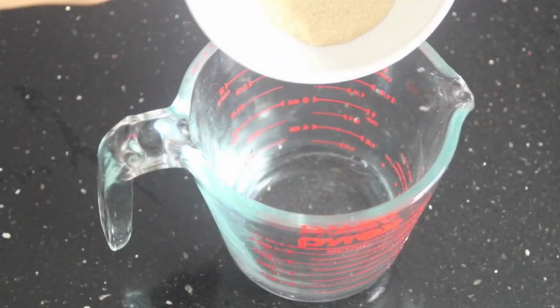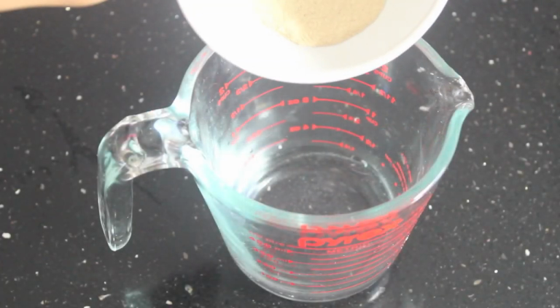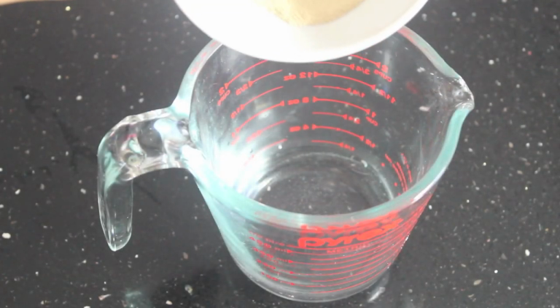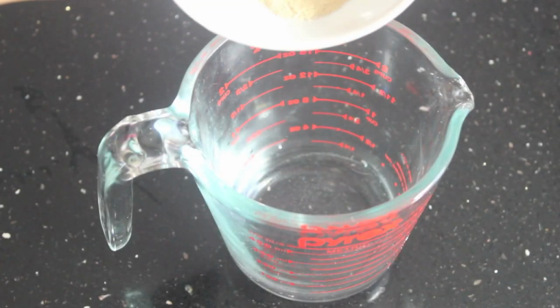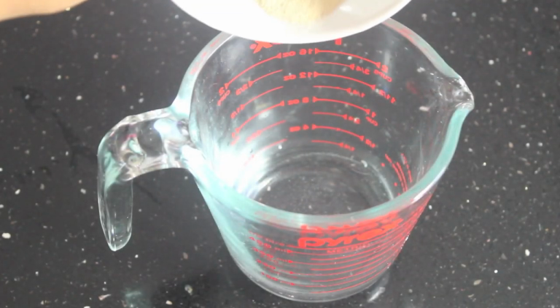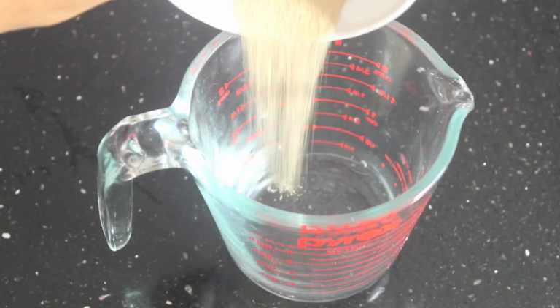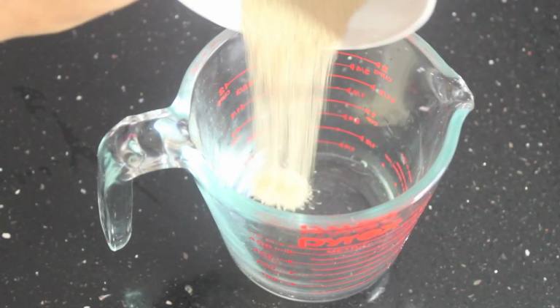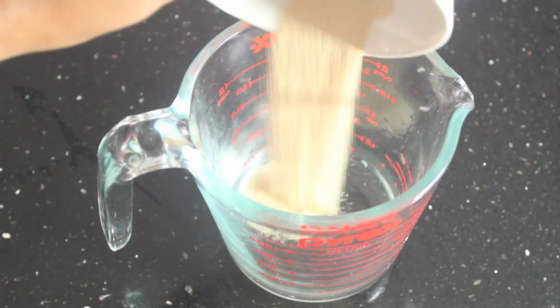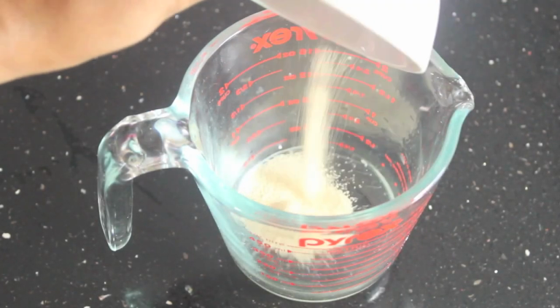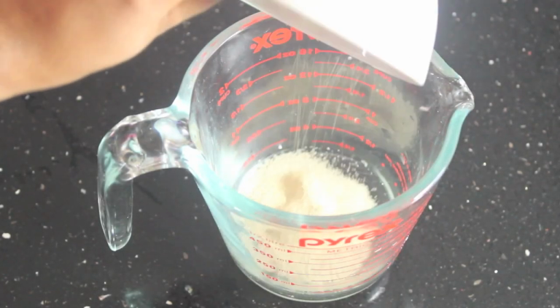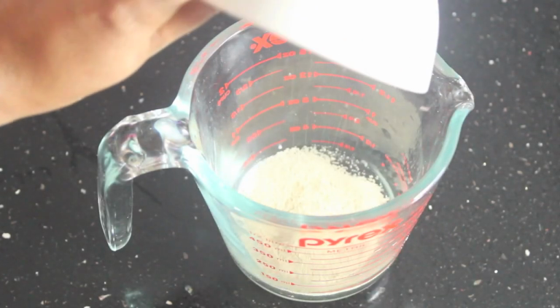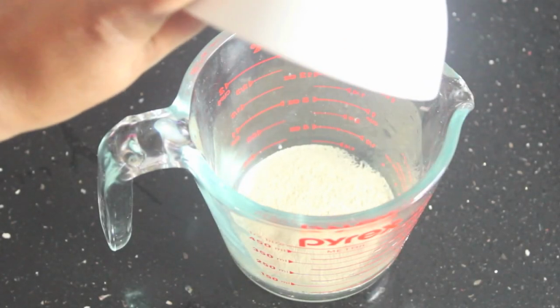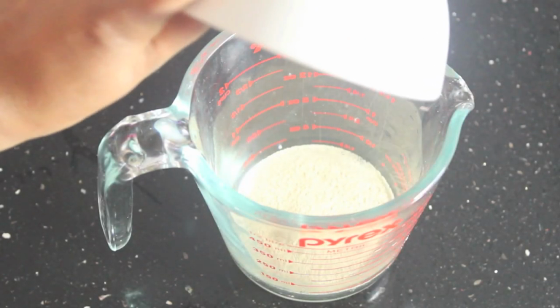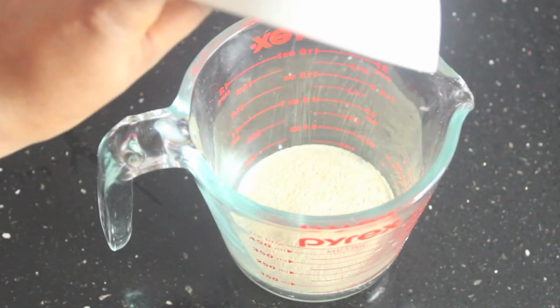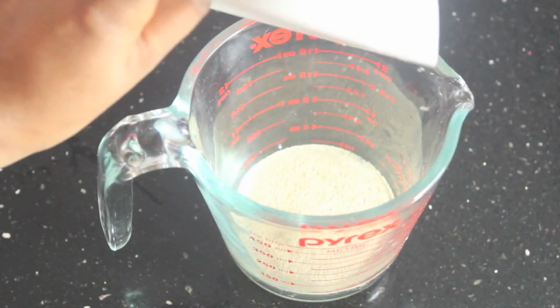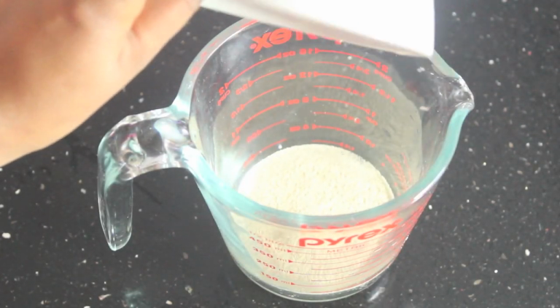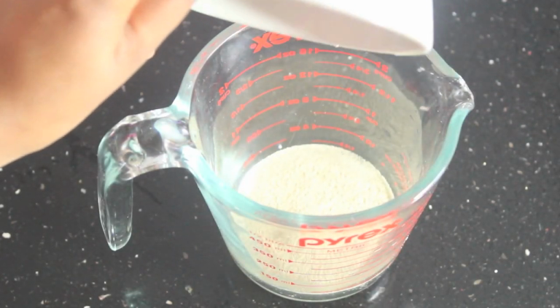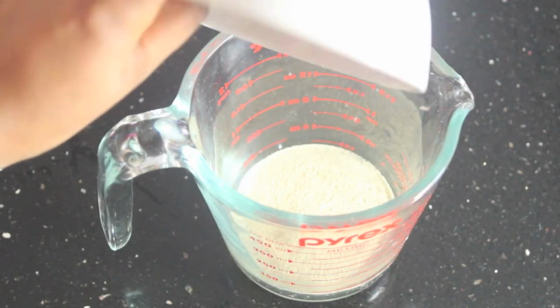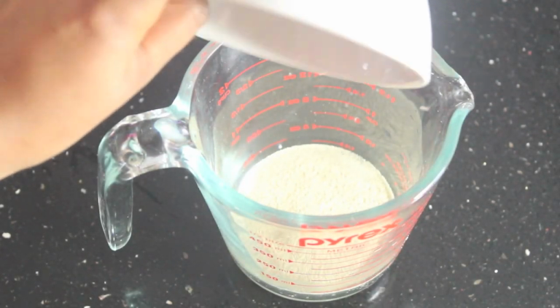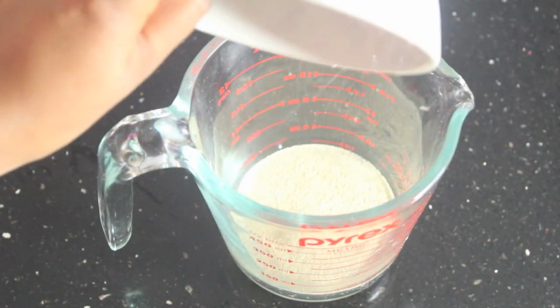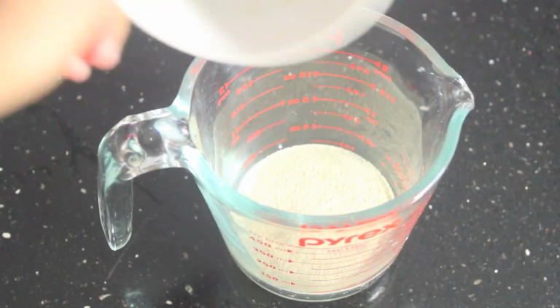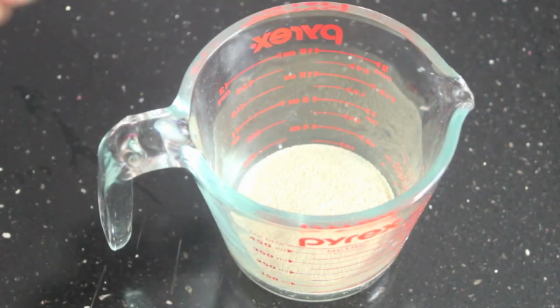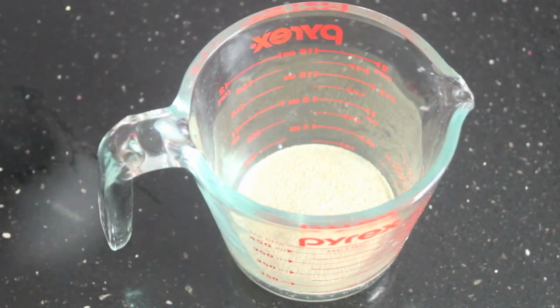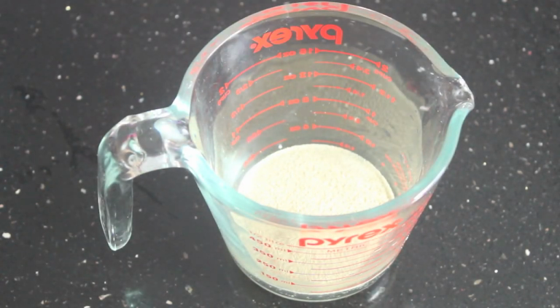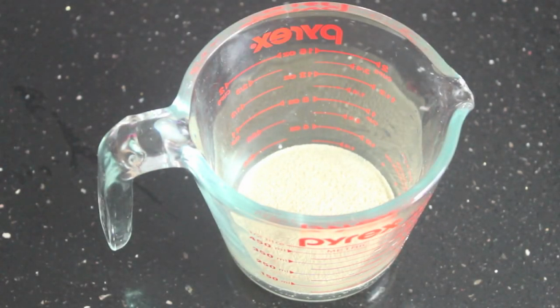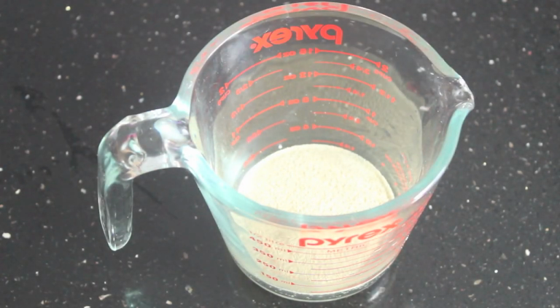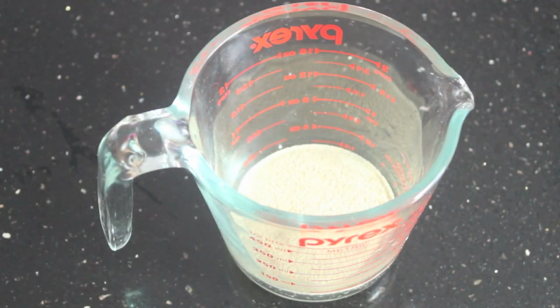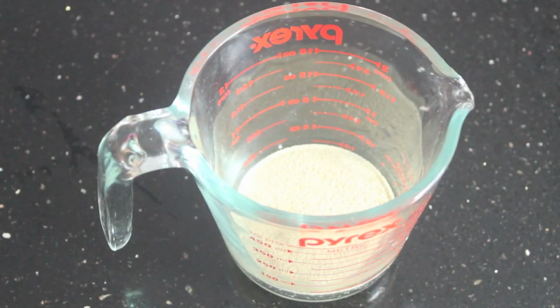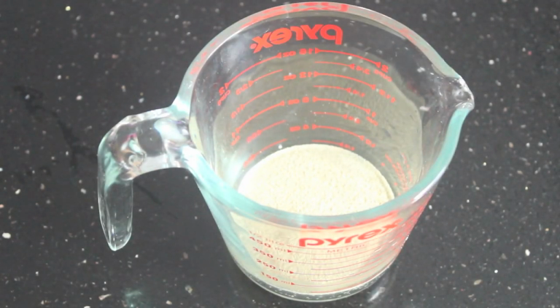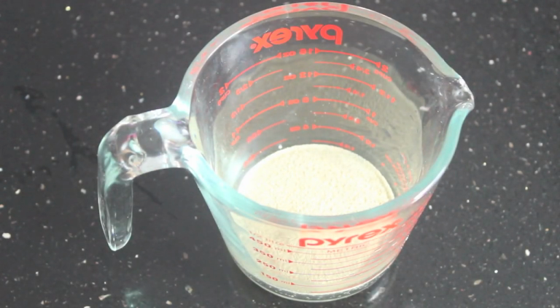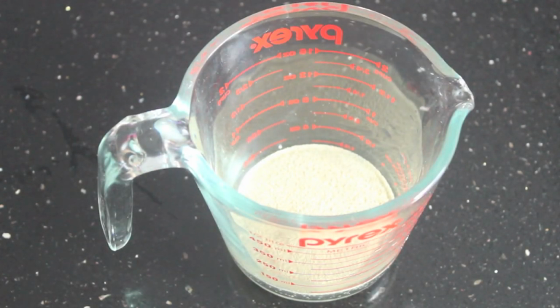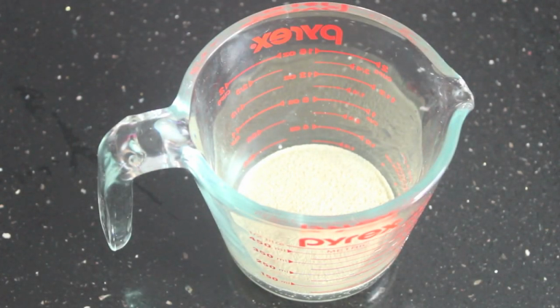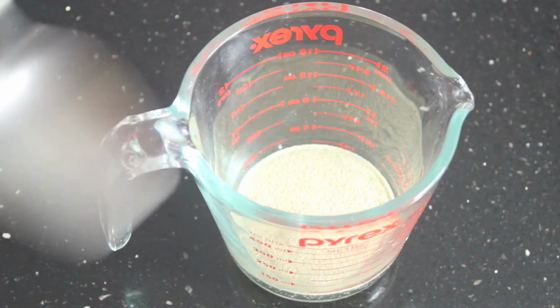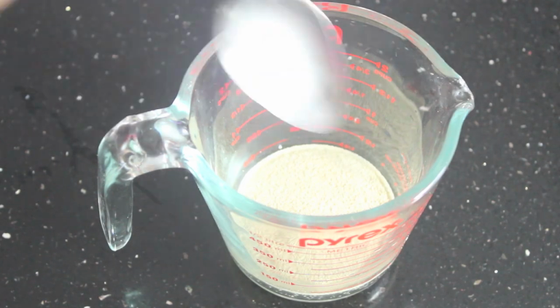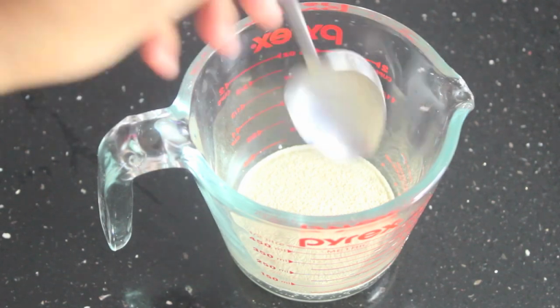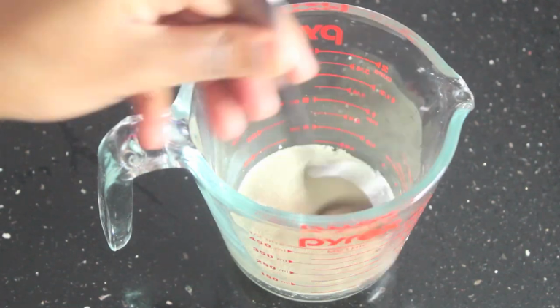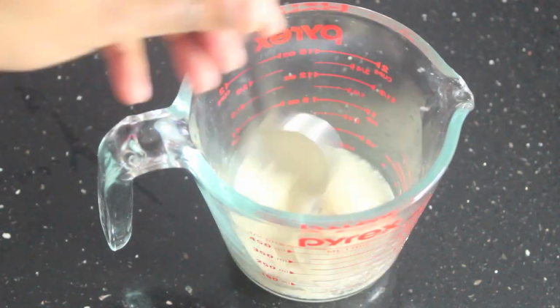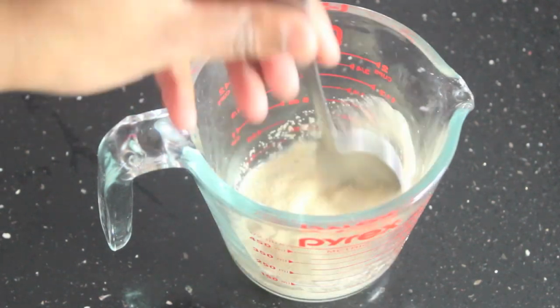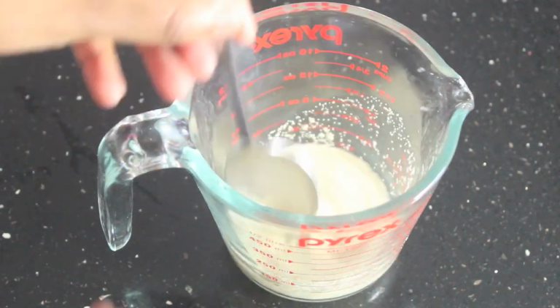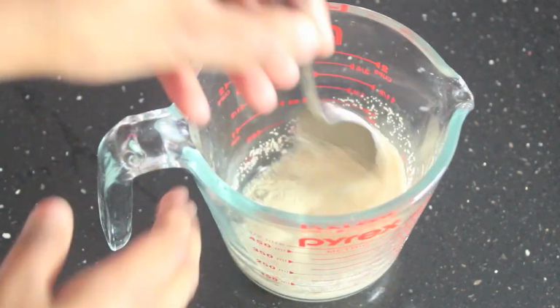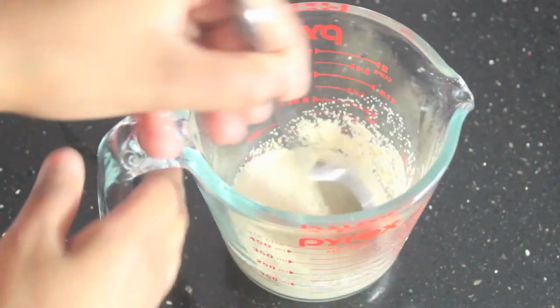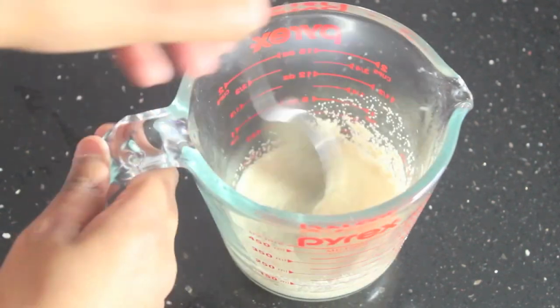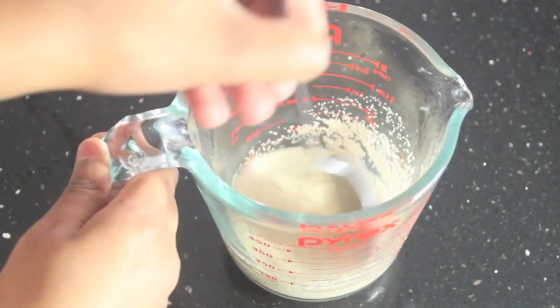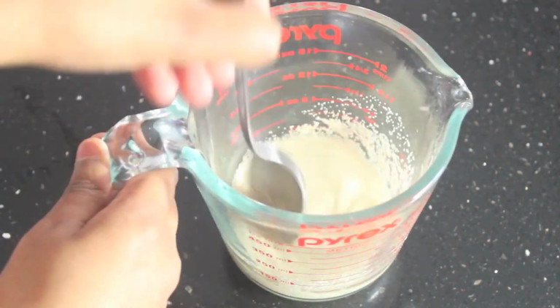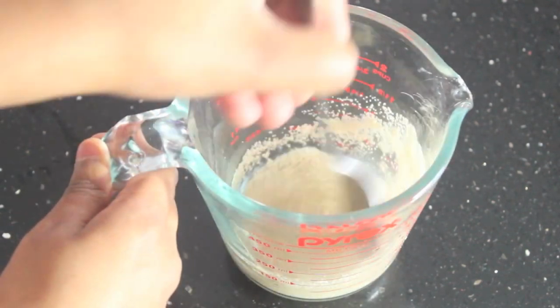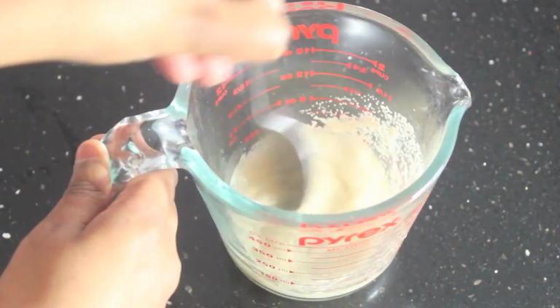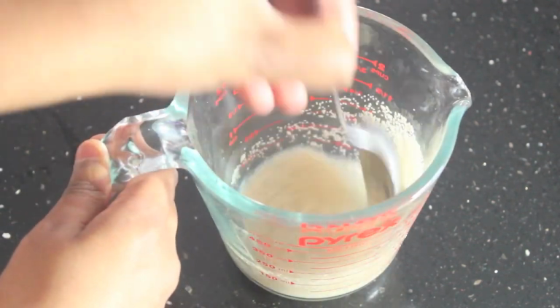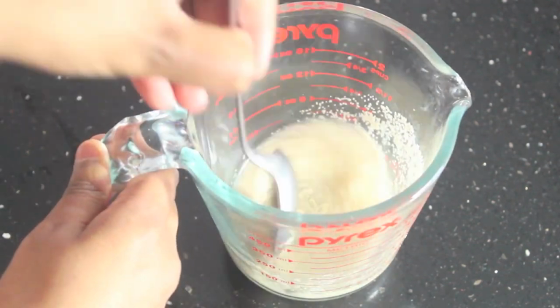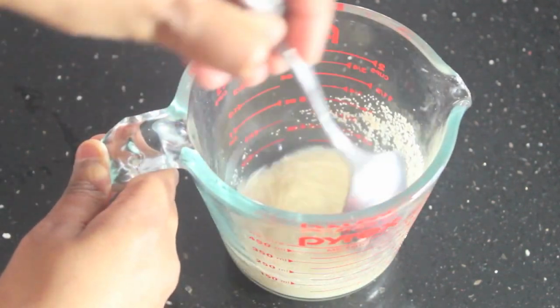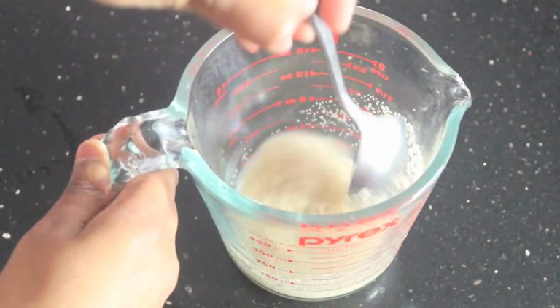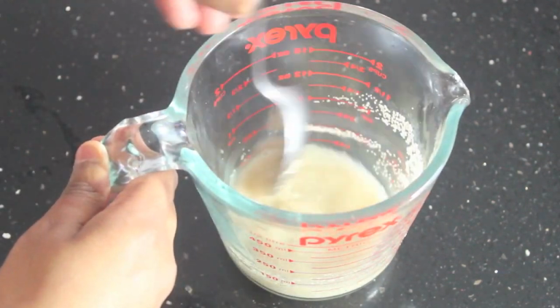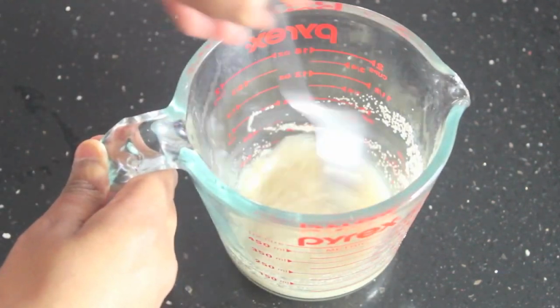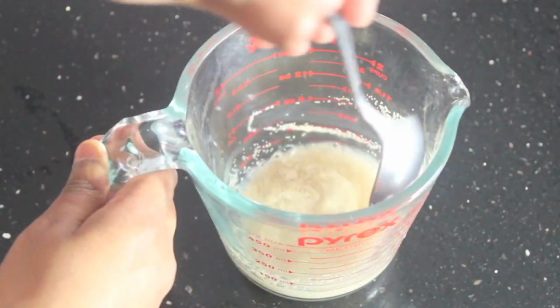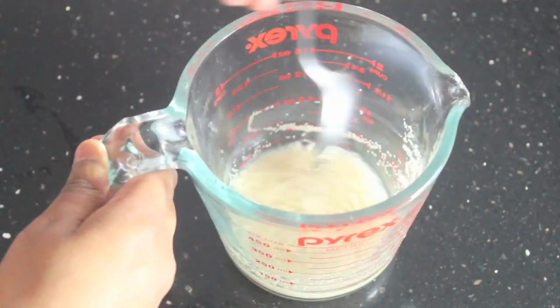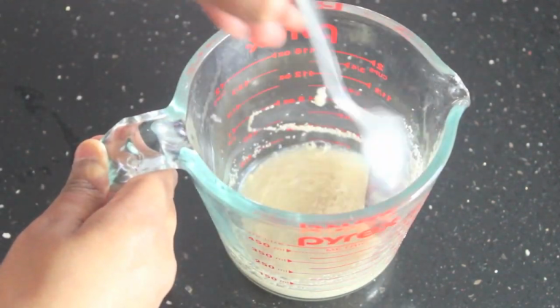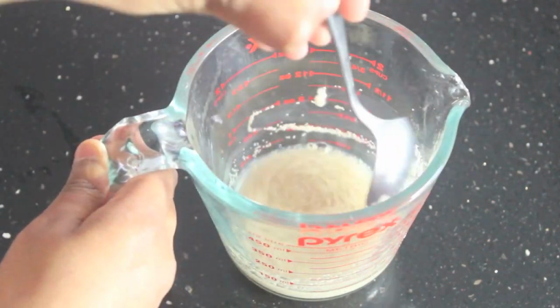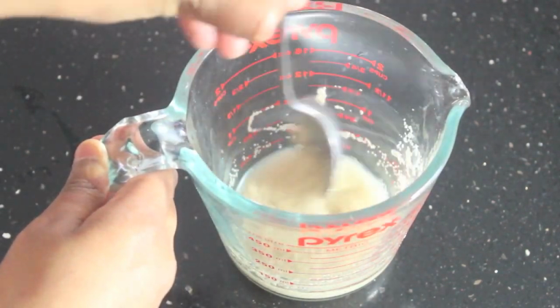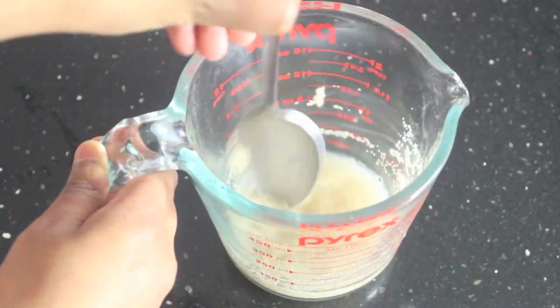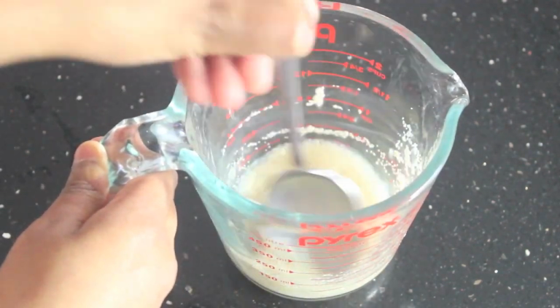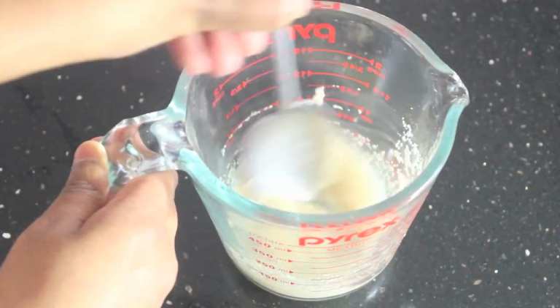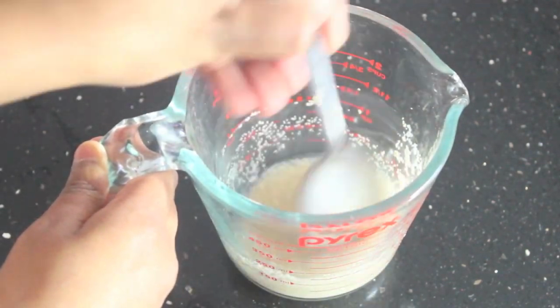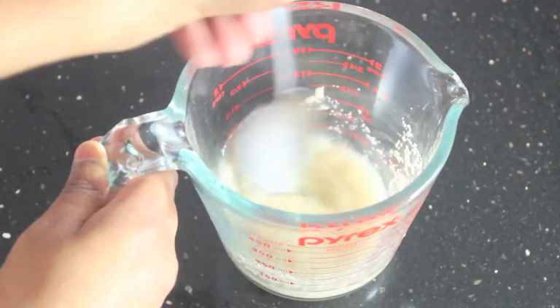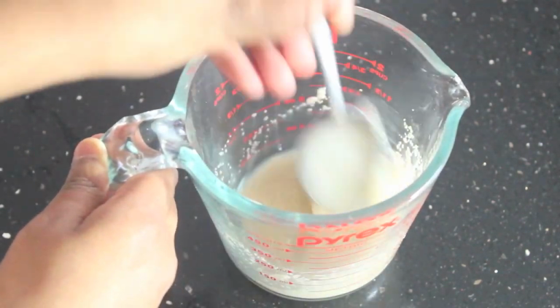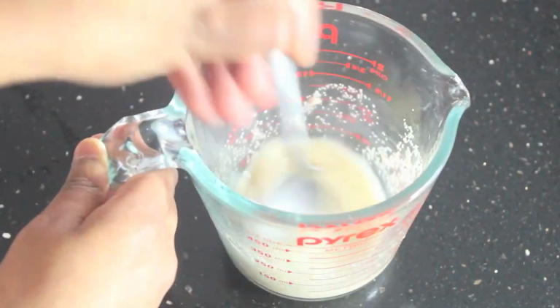So add your dry yeast and sugar to your lukewarm water, give it a stir, and leave it for about 15 minutes to activate.